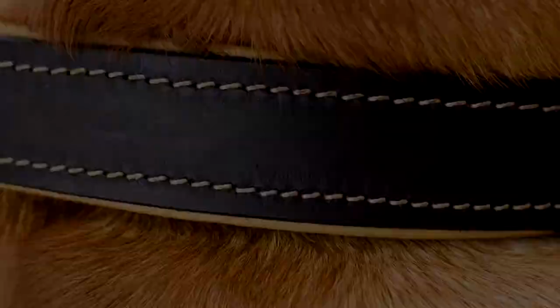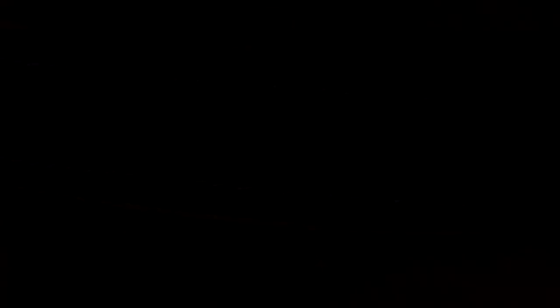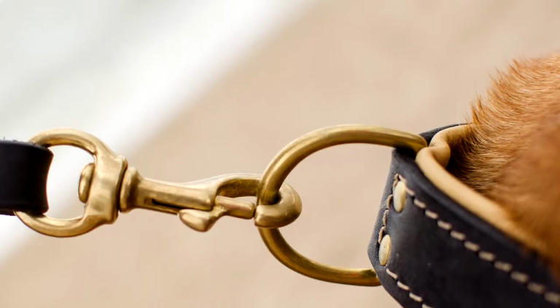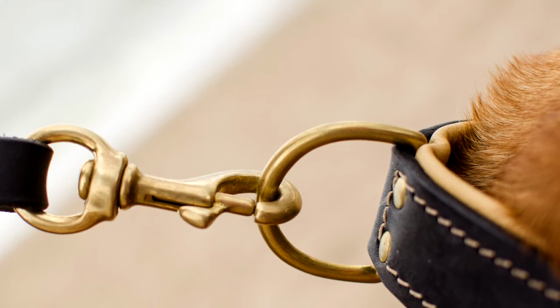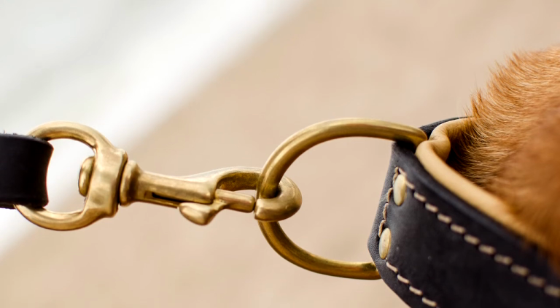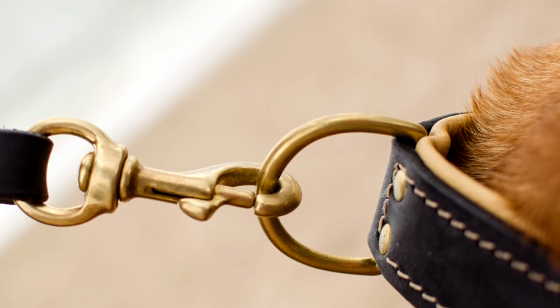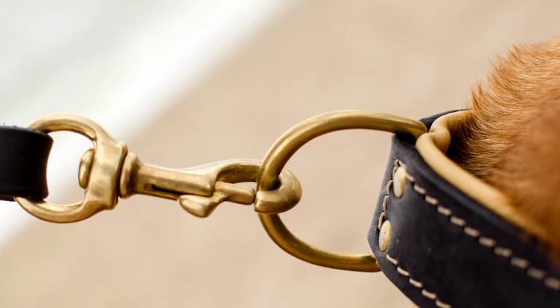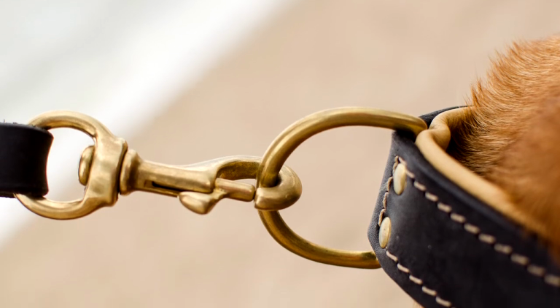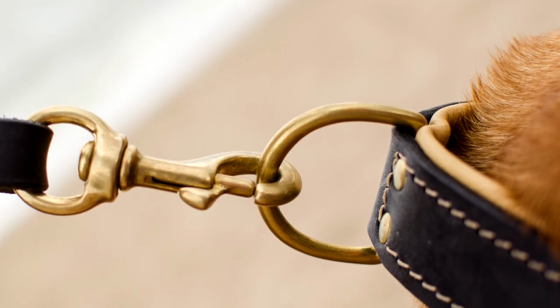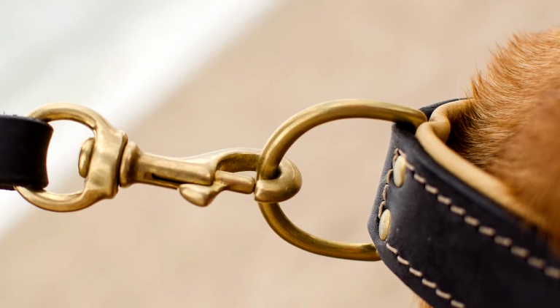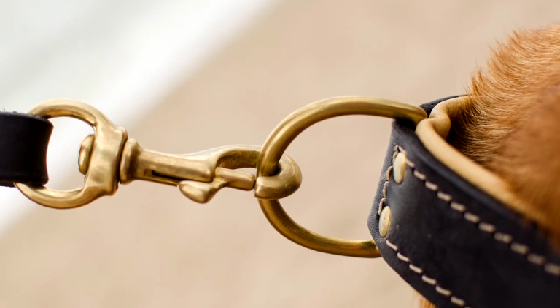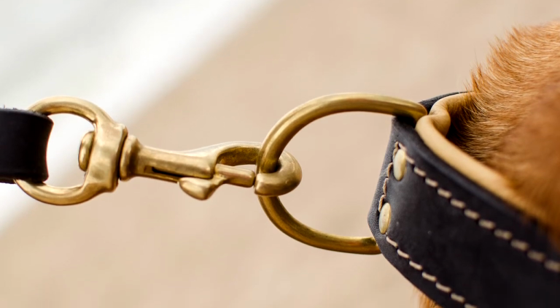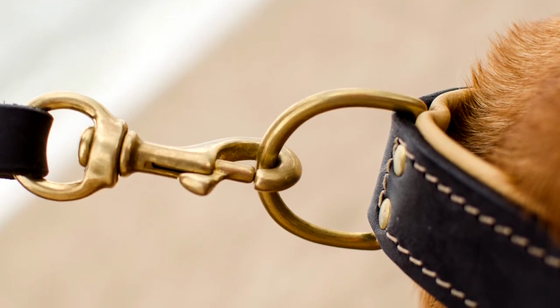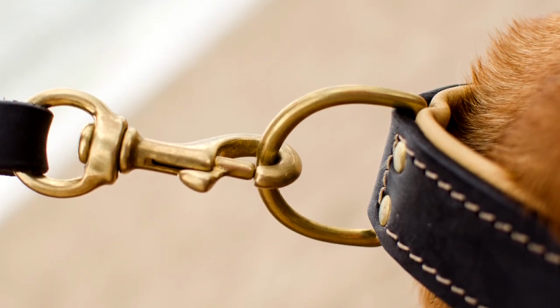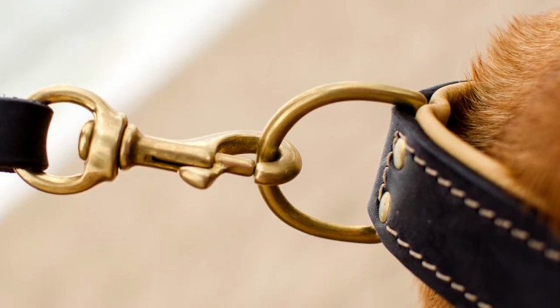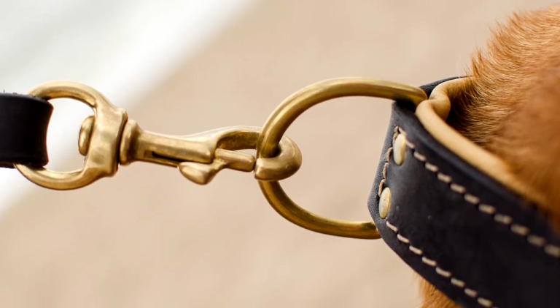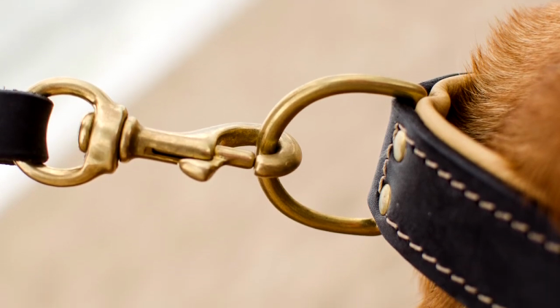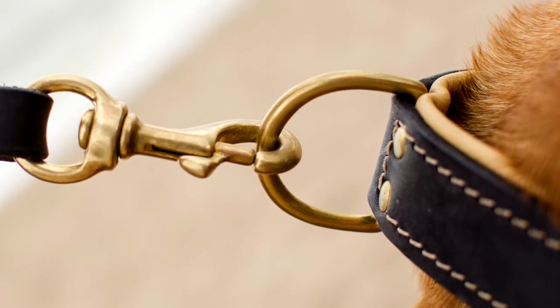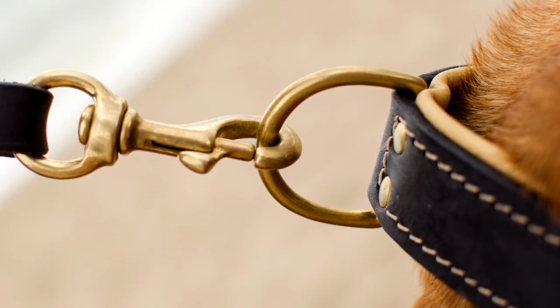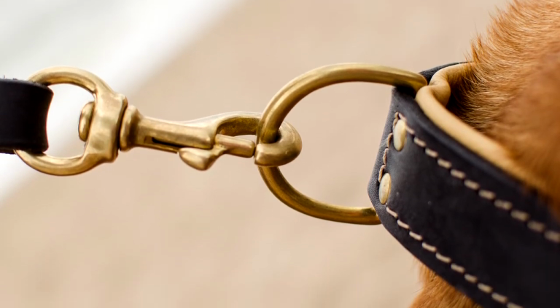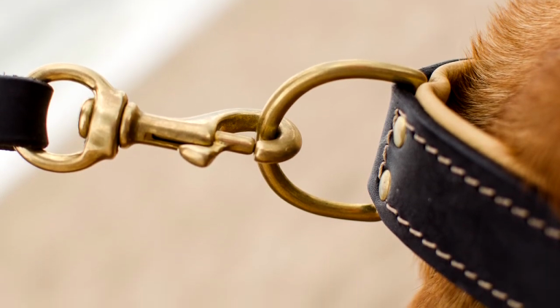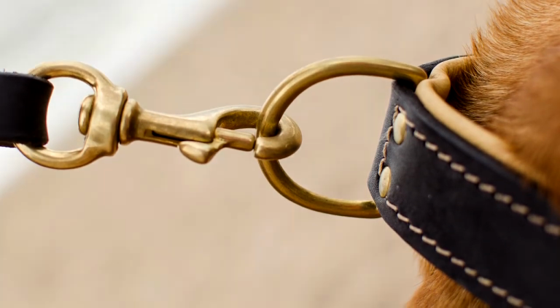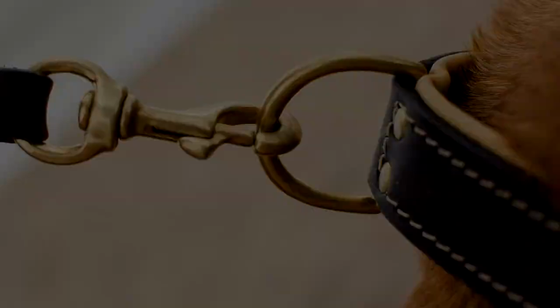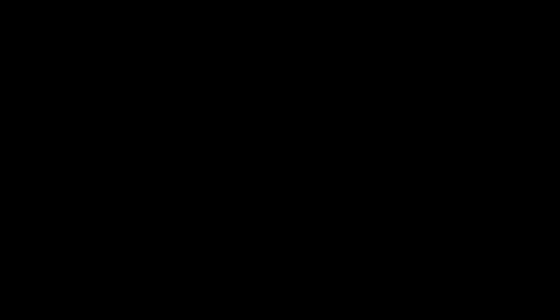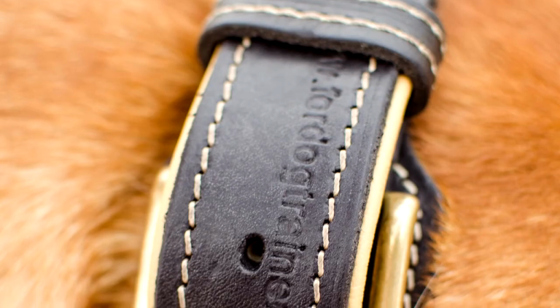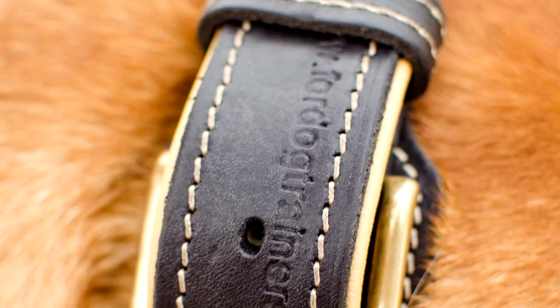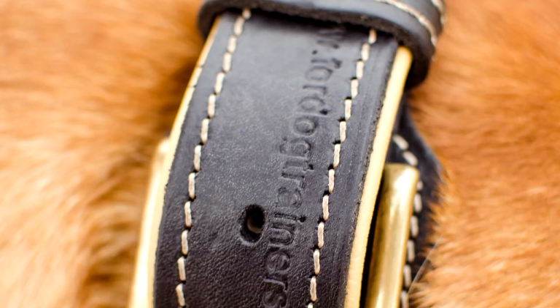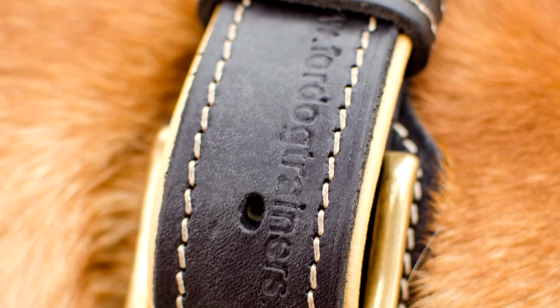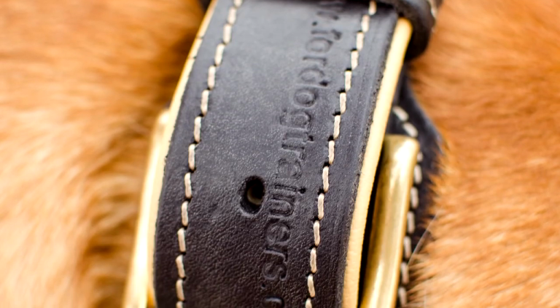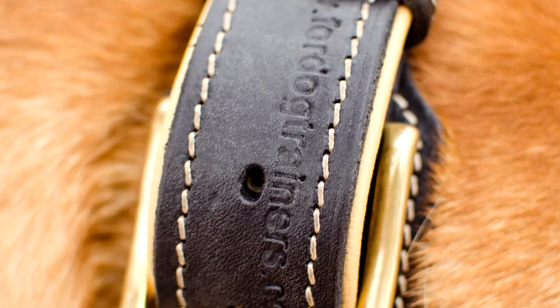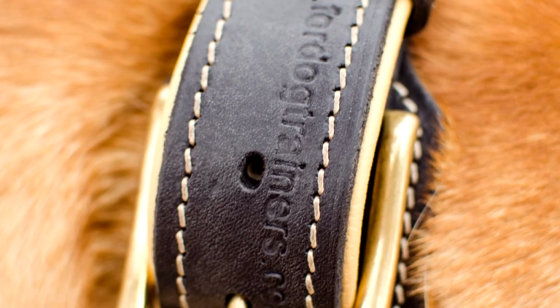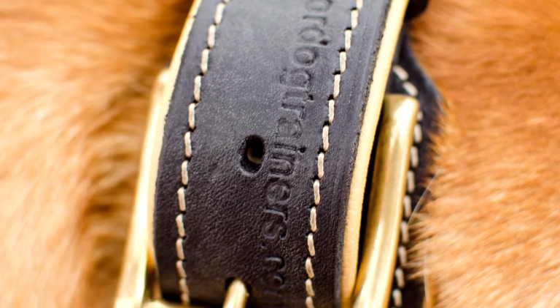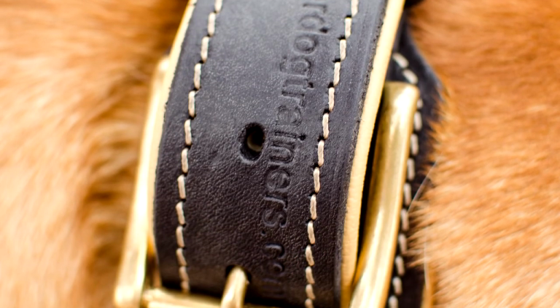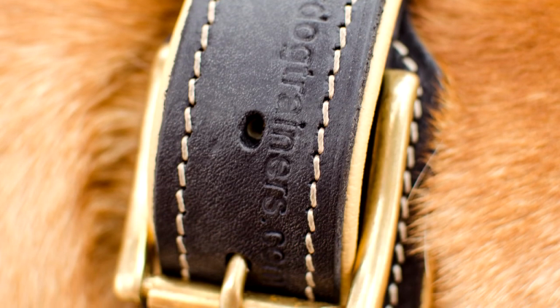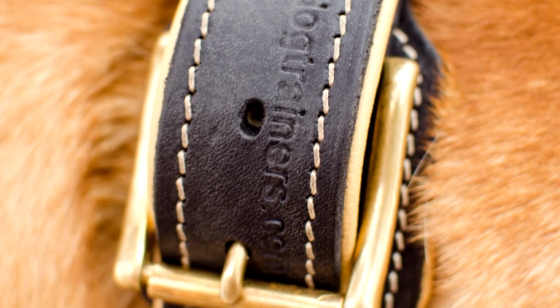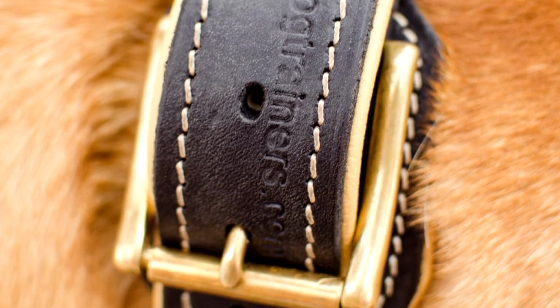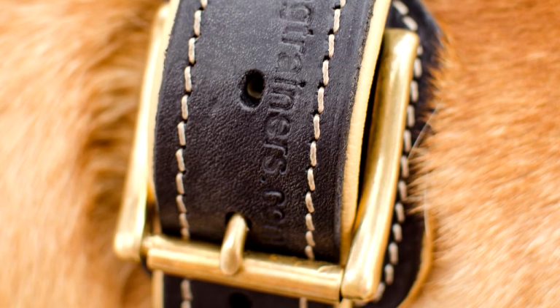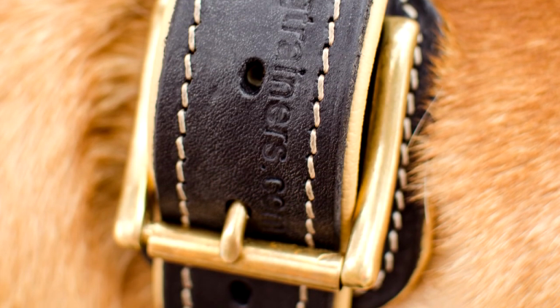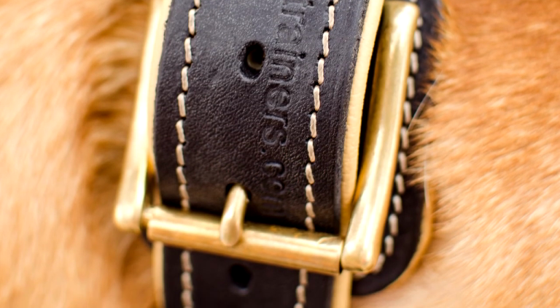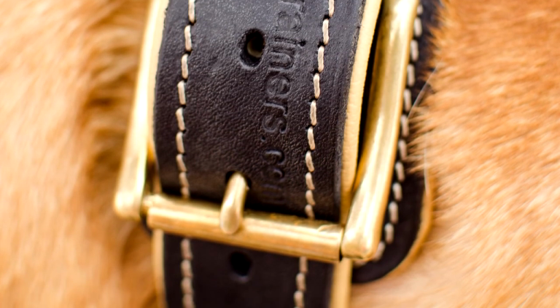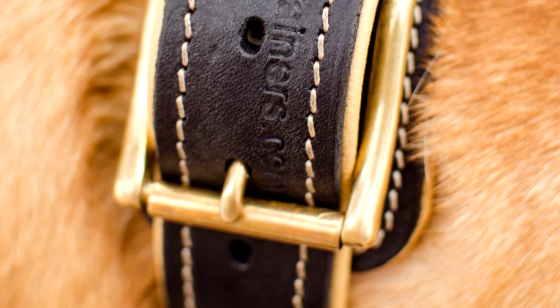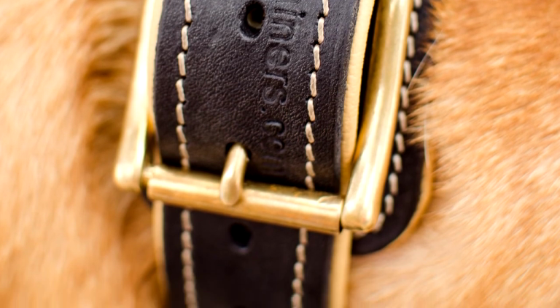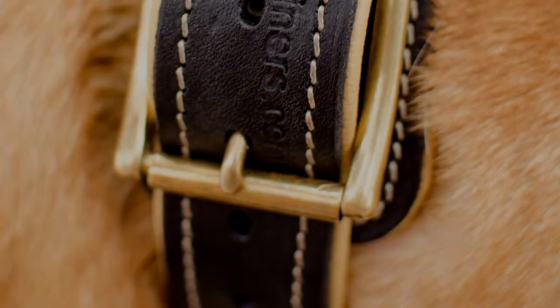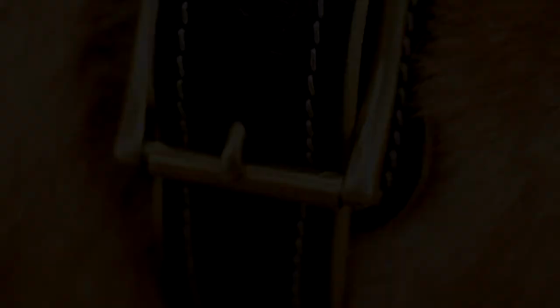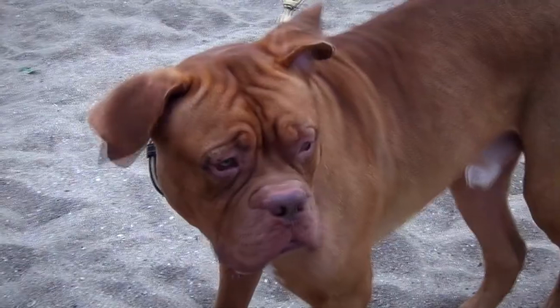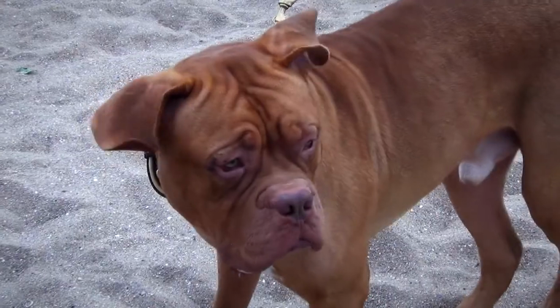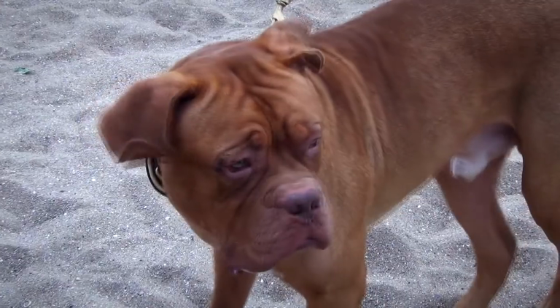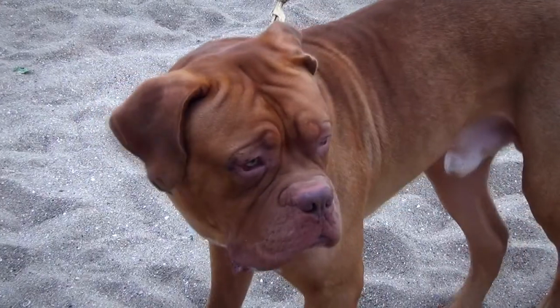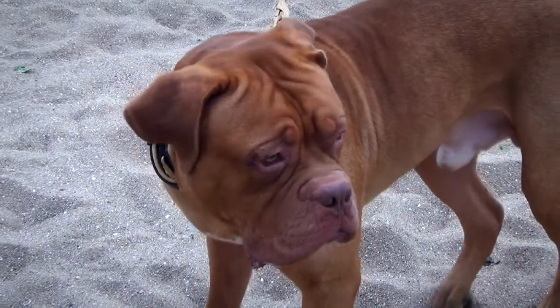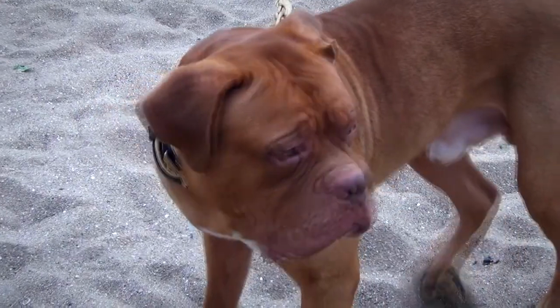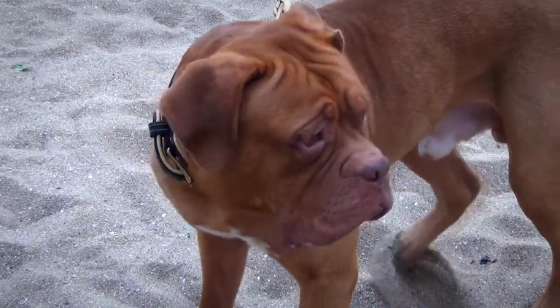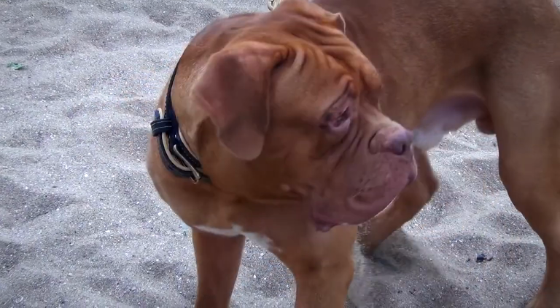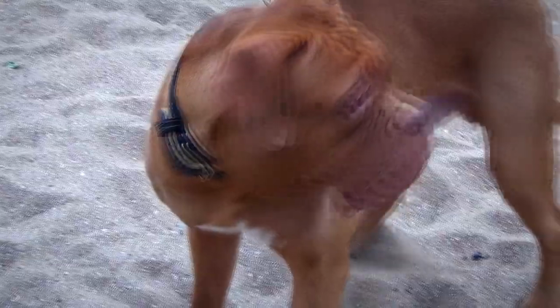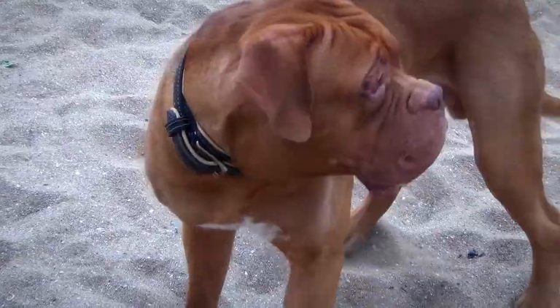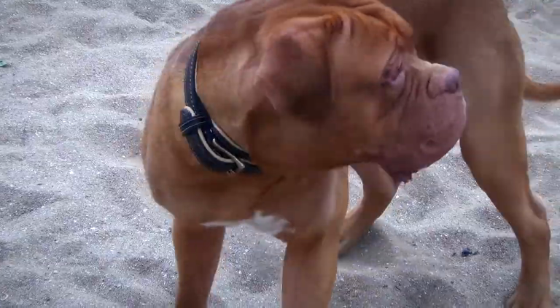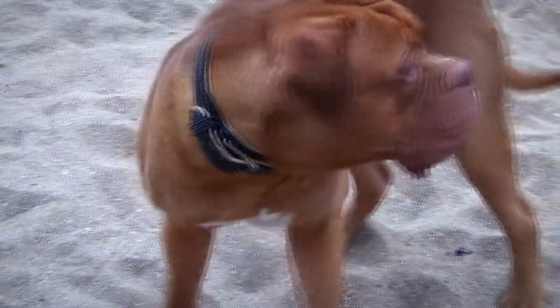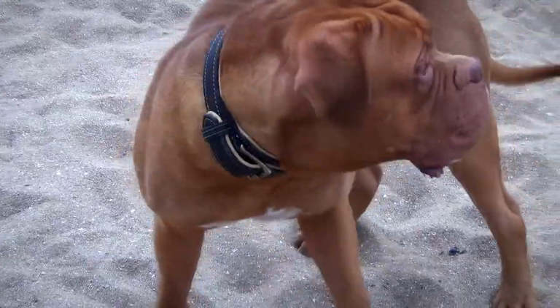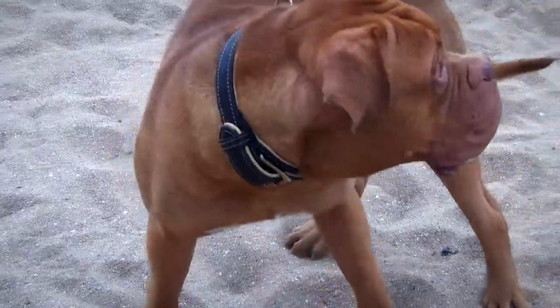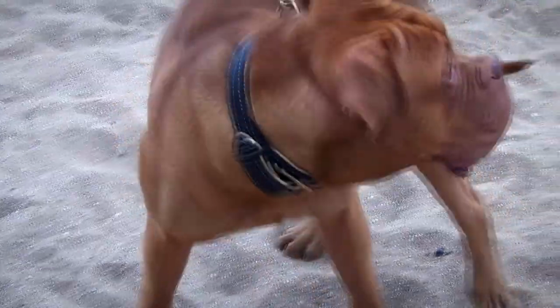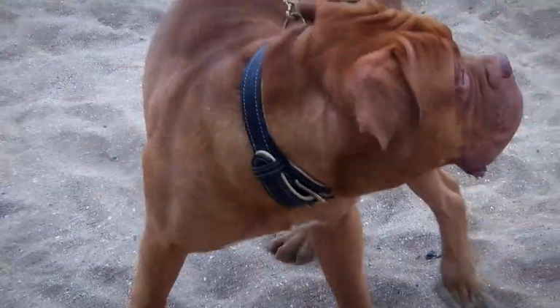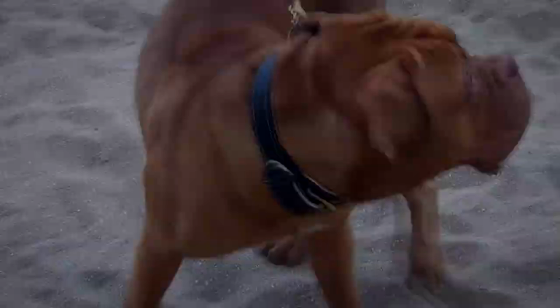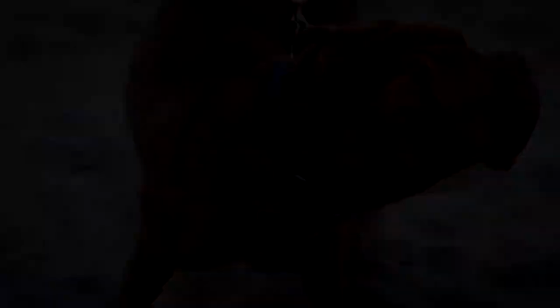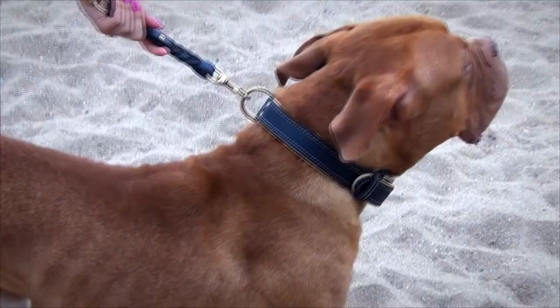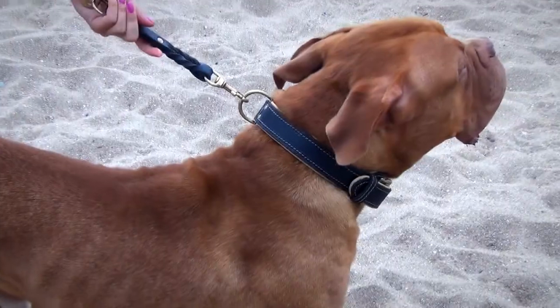The collar is also equipped with a buckle leather protection plate, which is meant to keep your dog's fur in perfect condition.